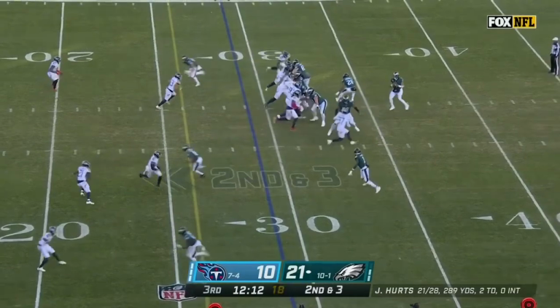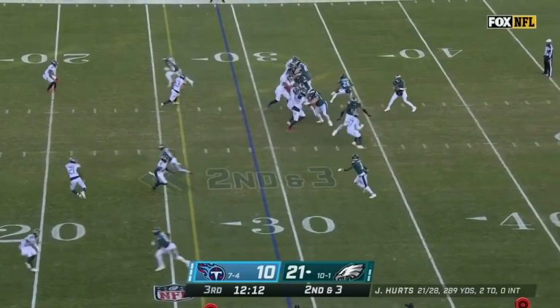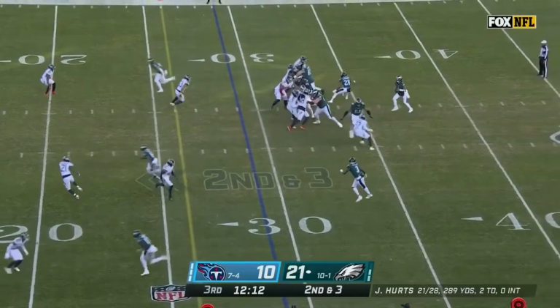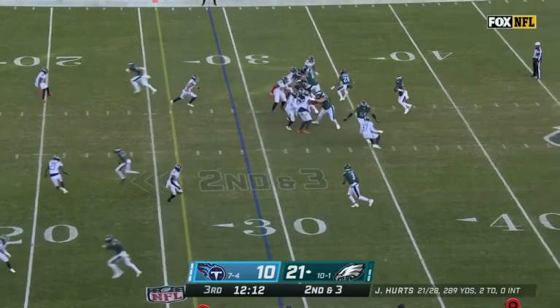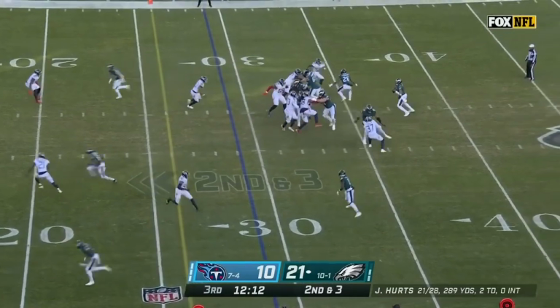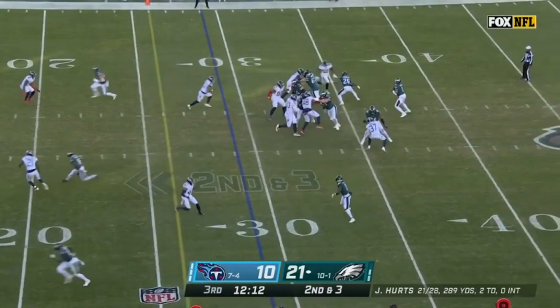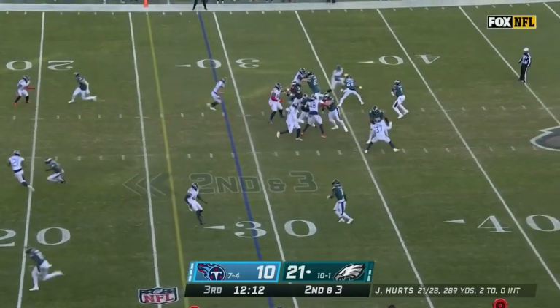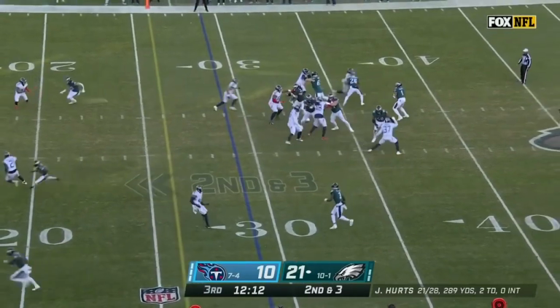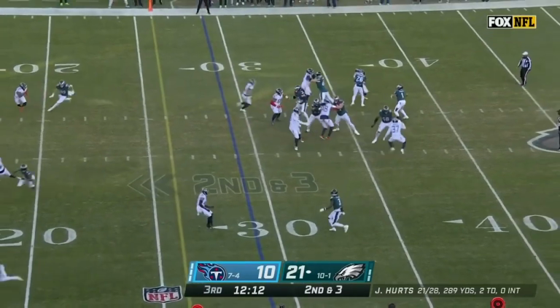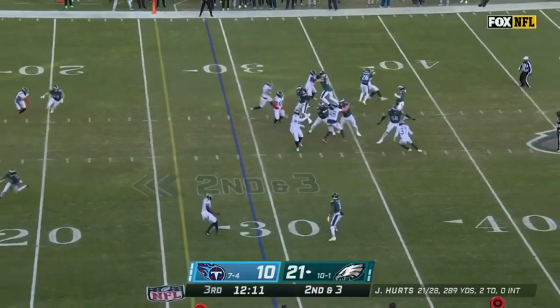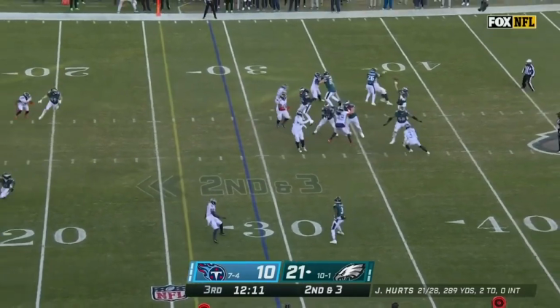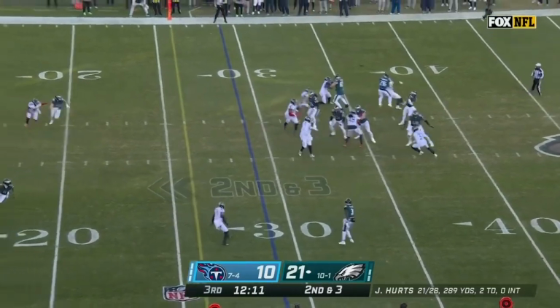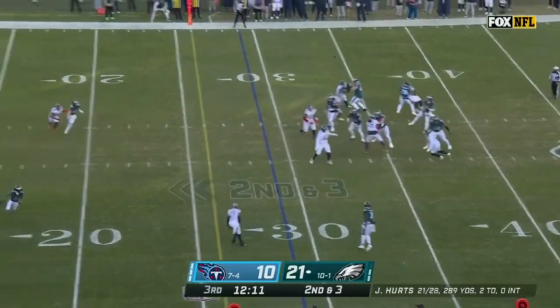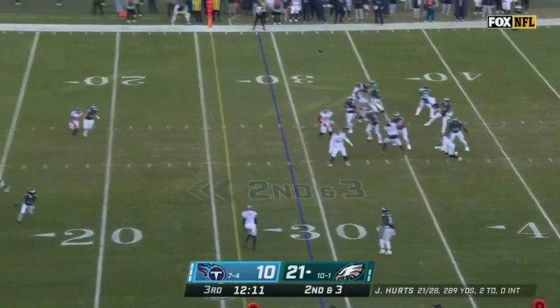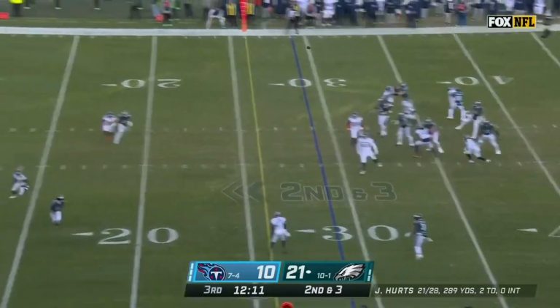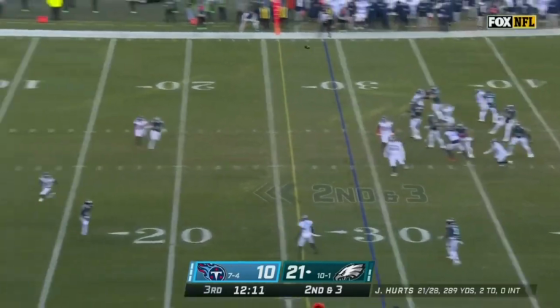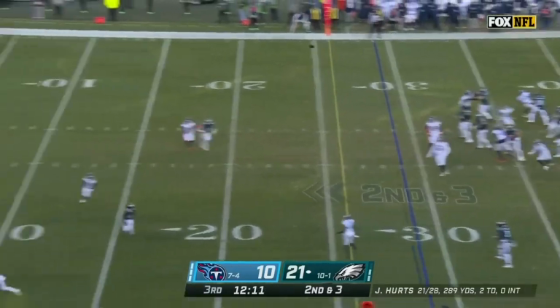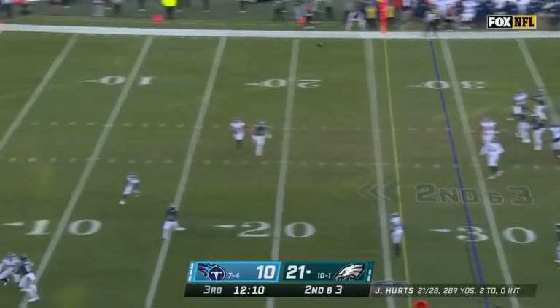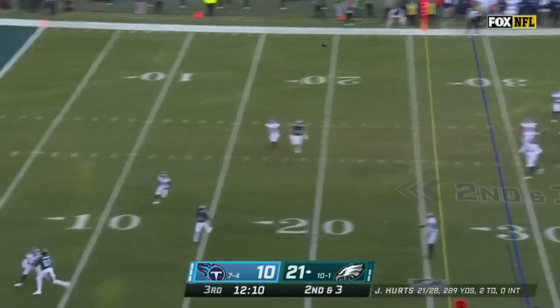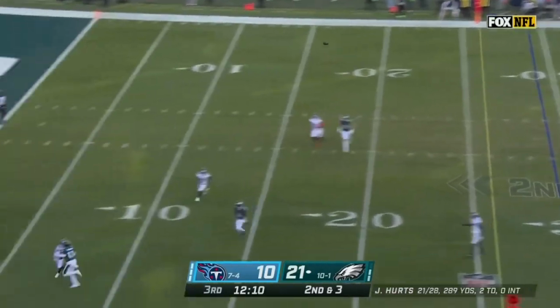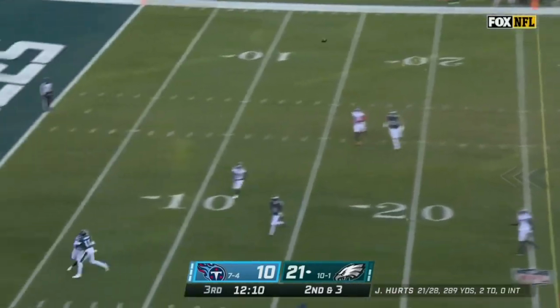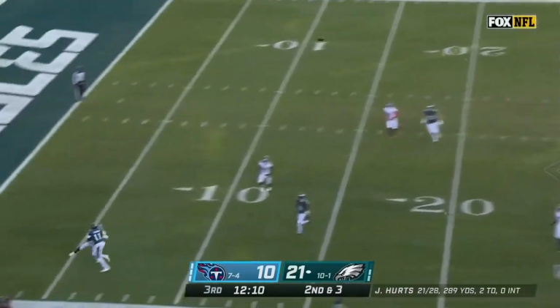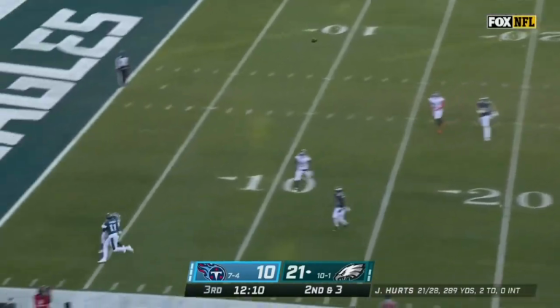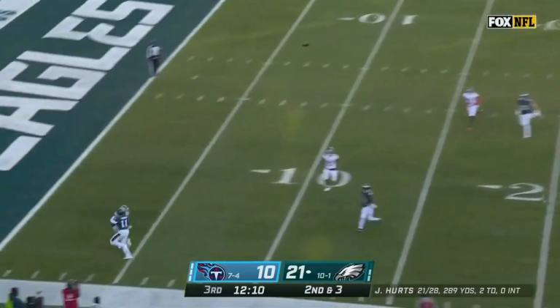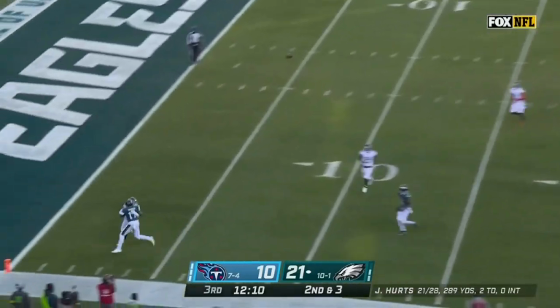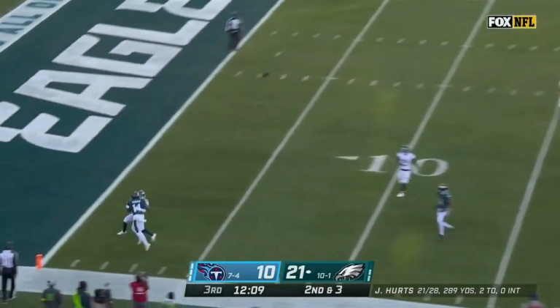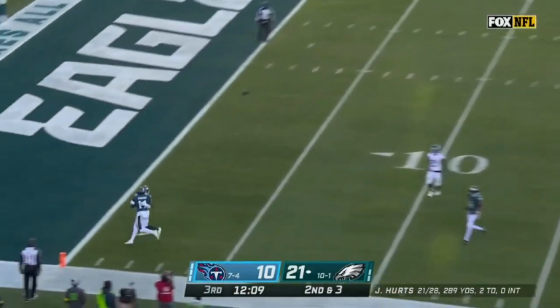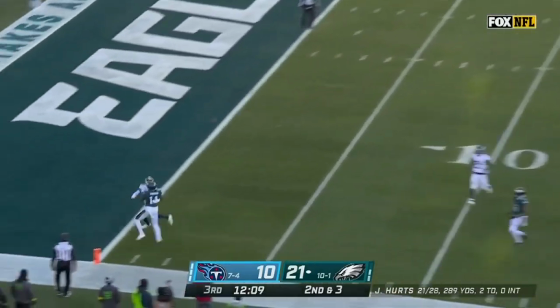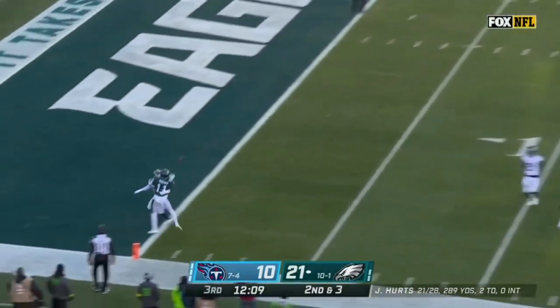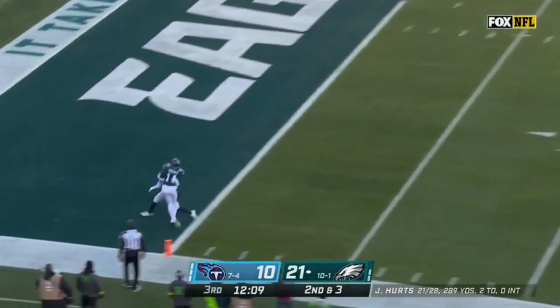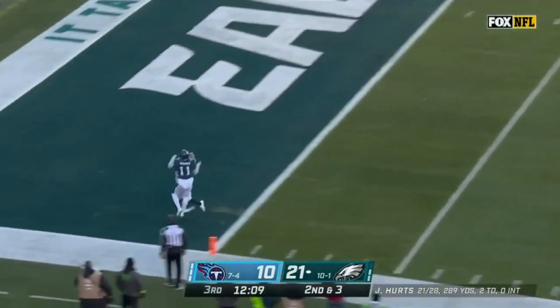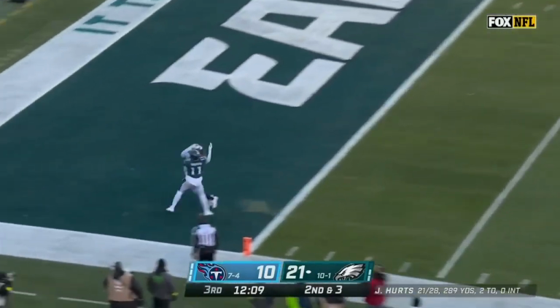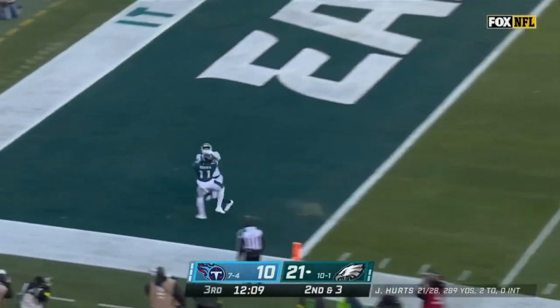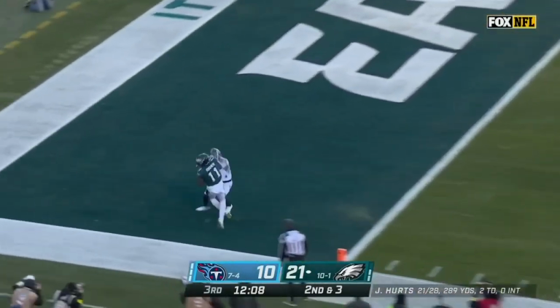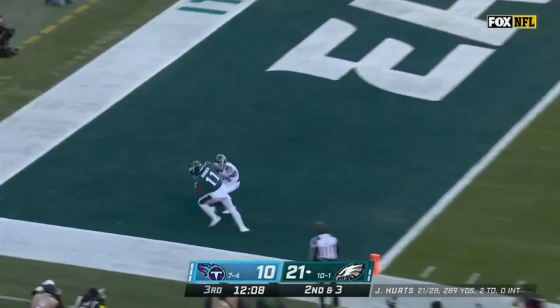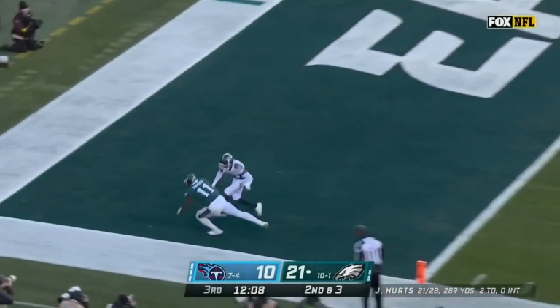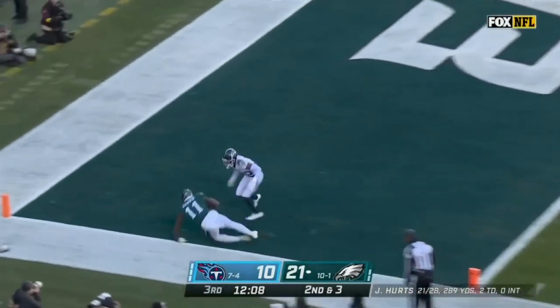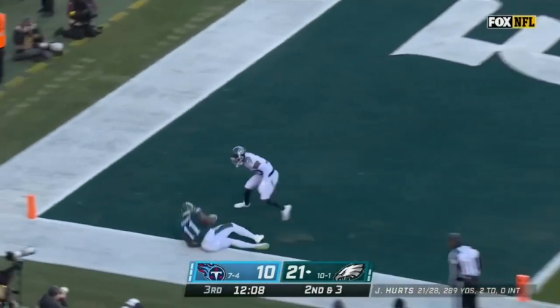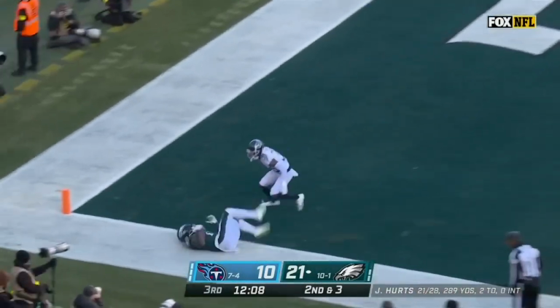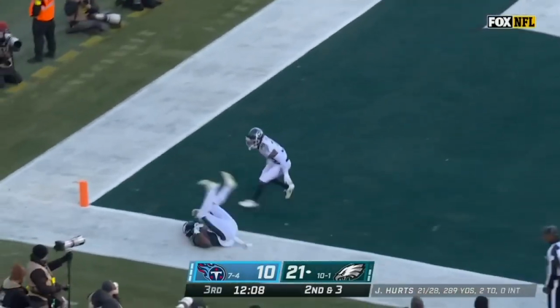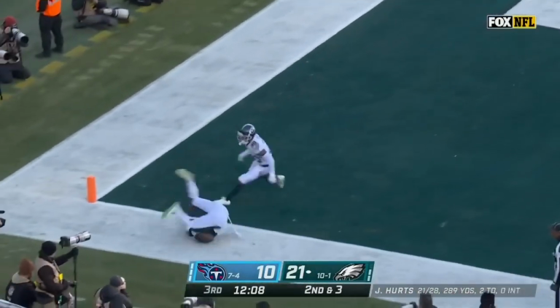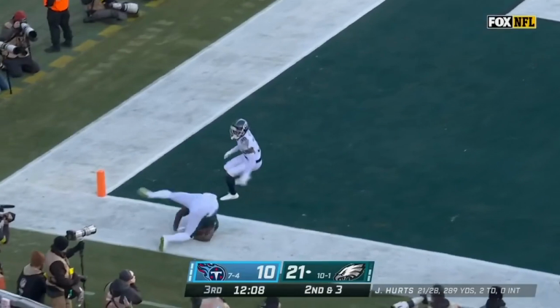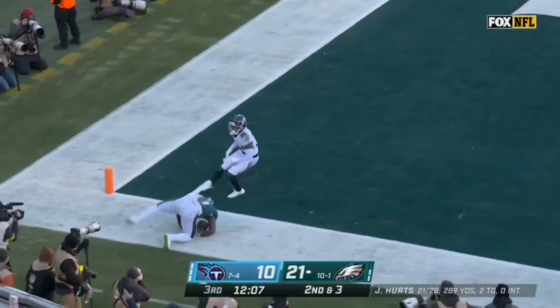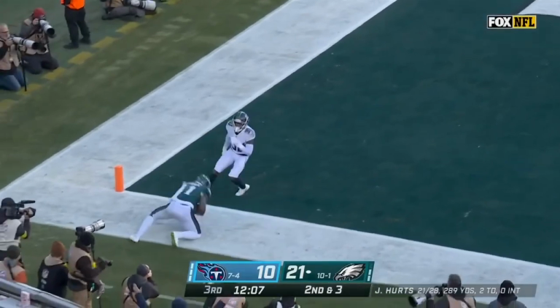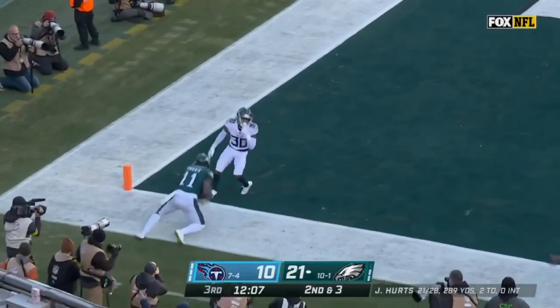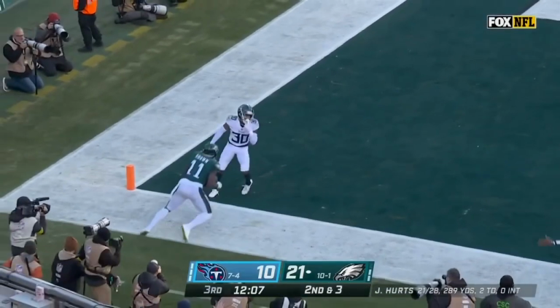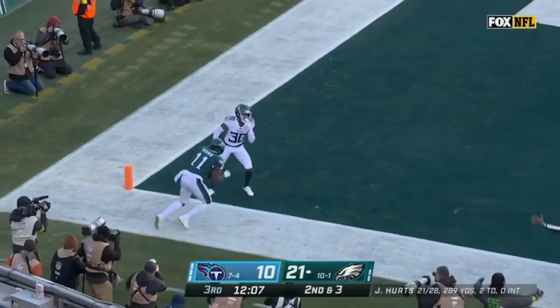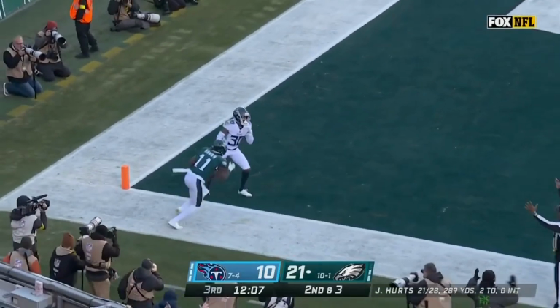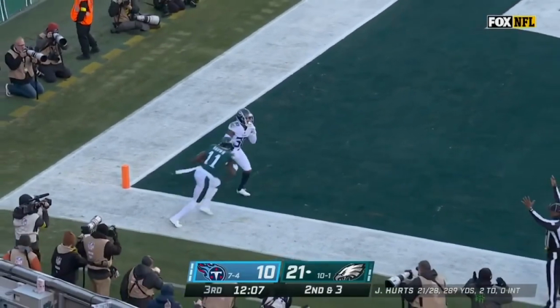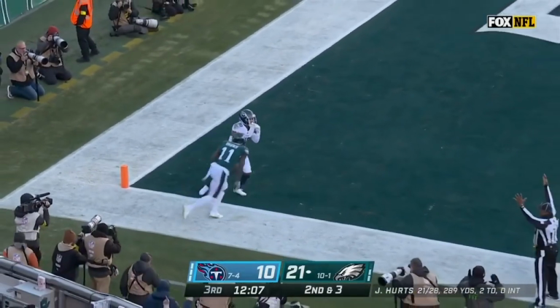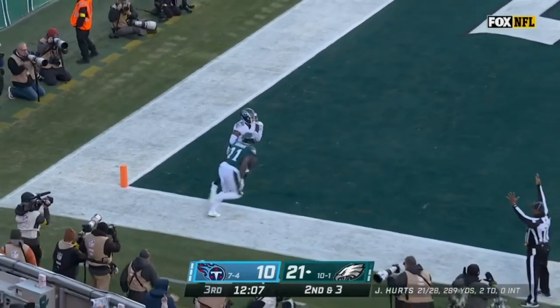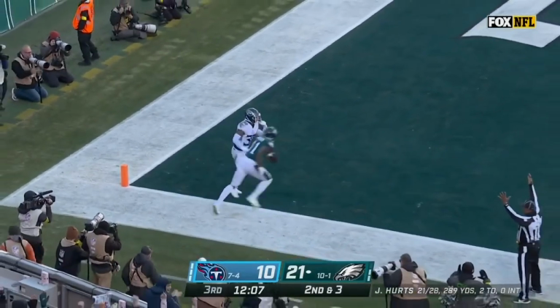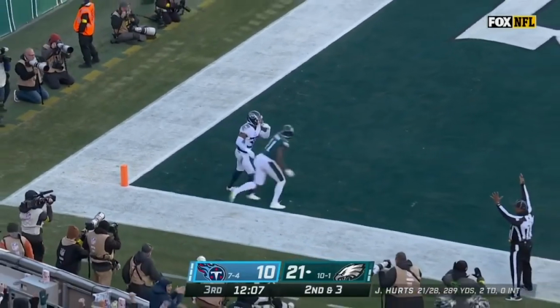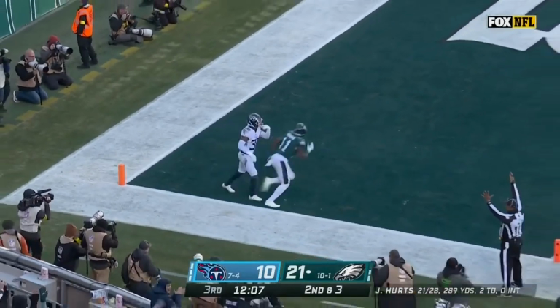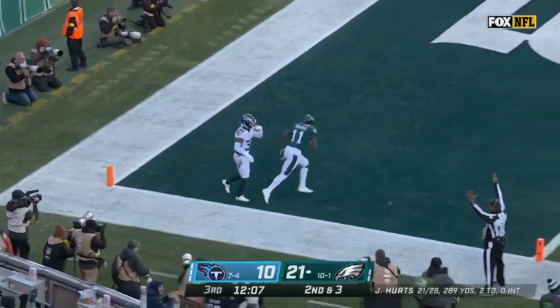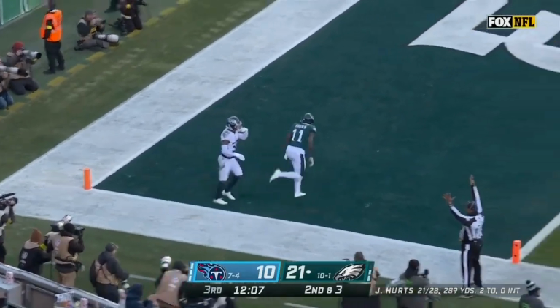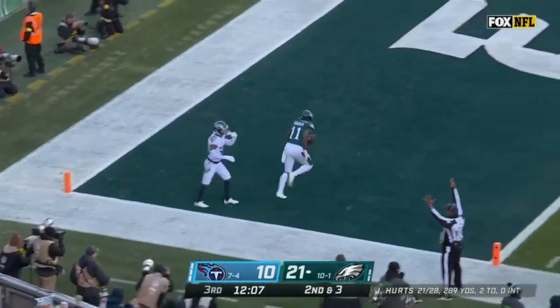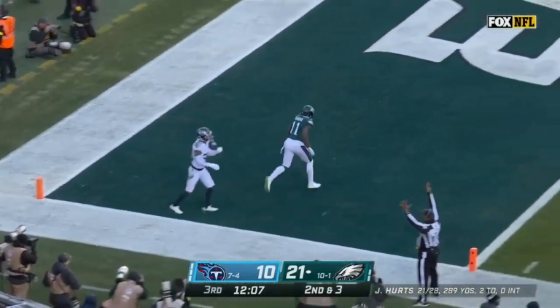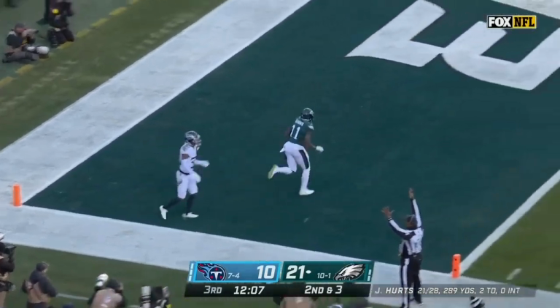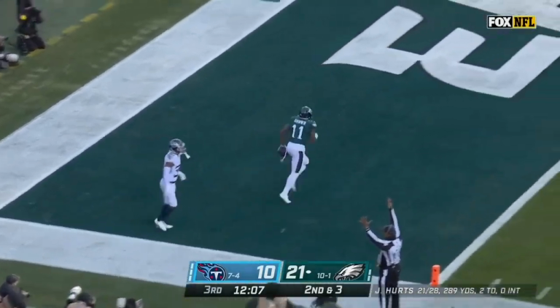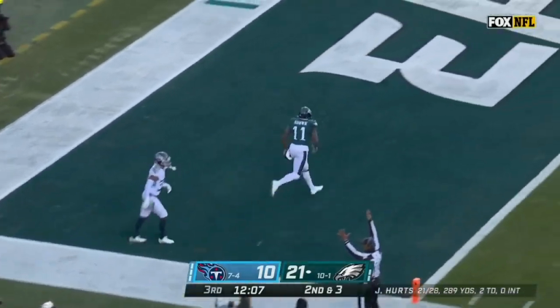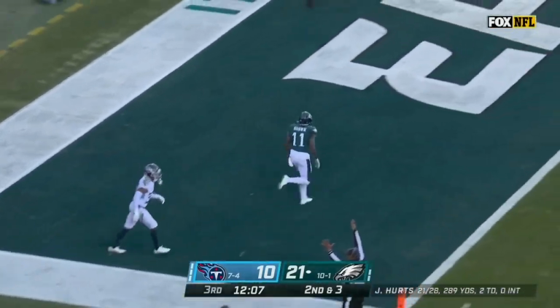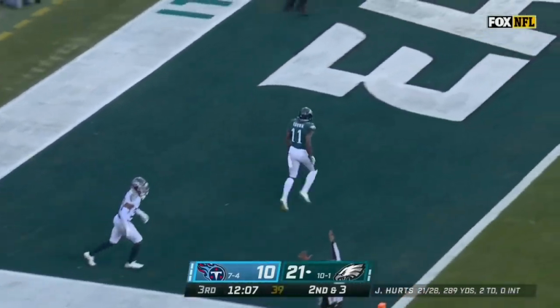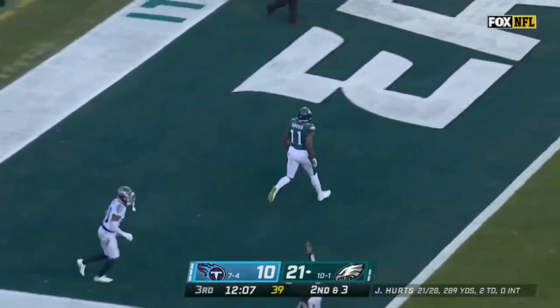Couple pumps — Hurts going deep for A.J. Brown. He's got it. Touchdown Philadelphia.